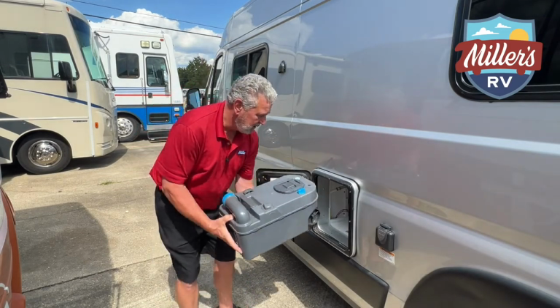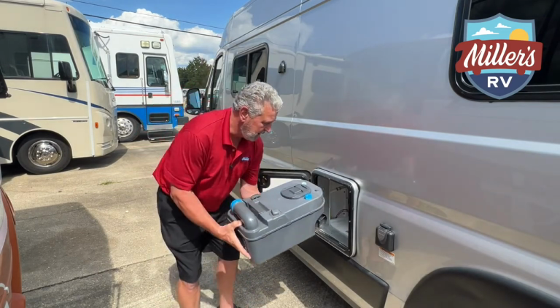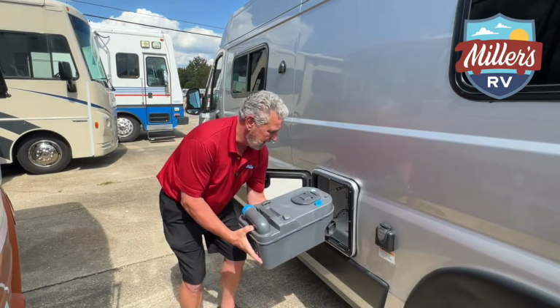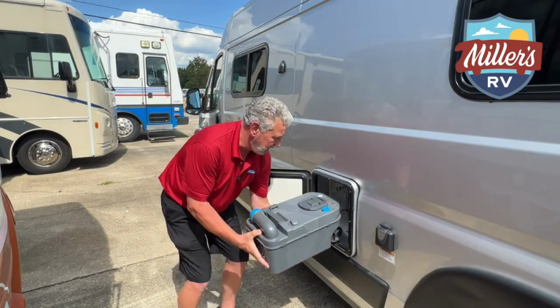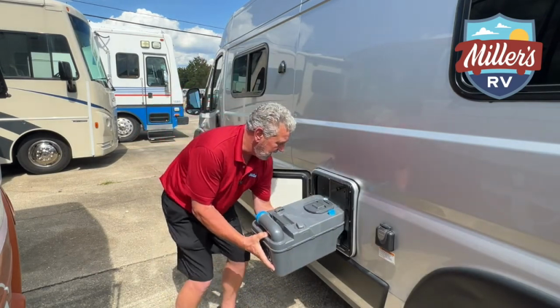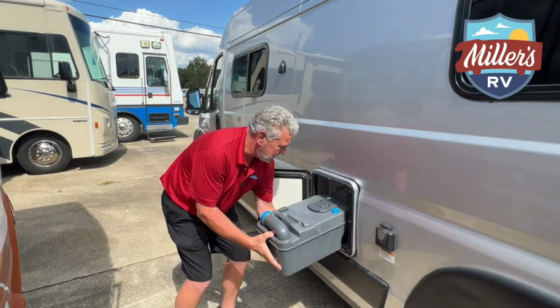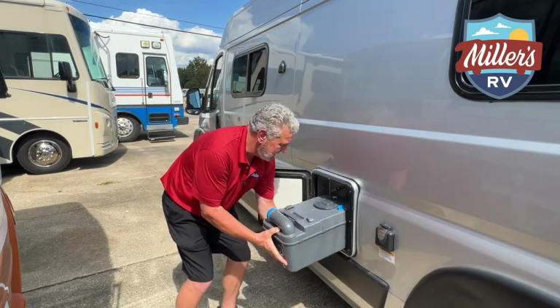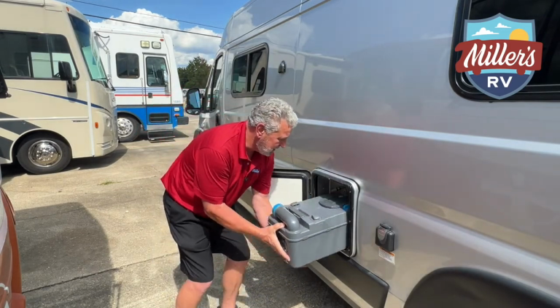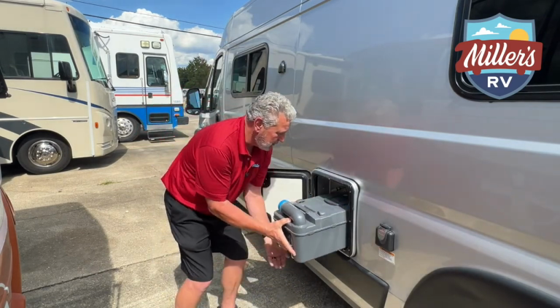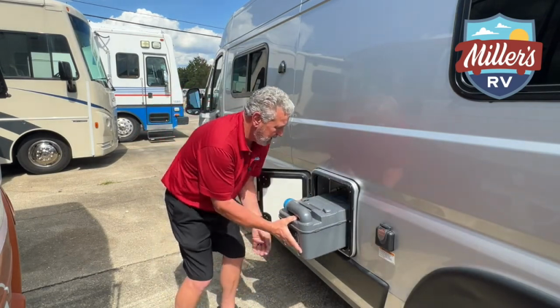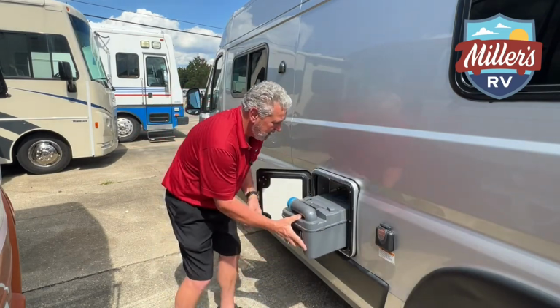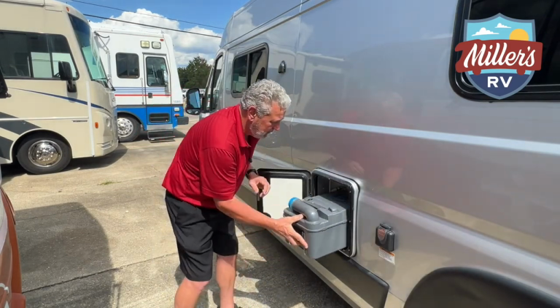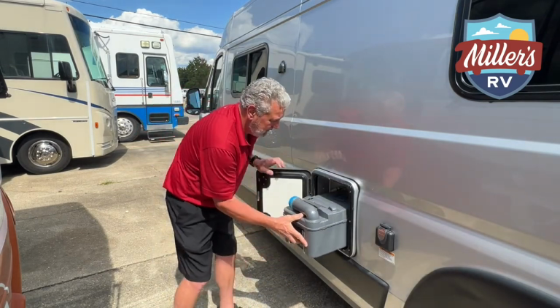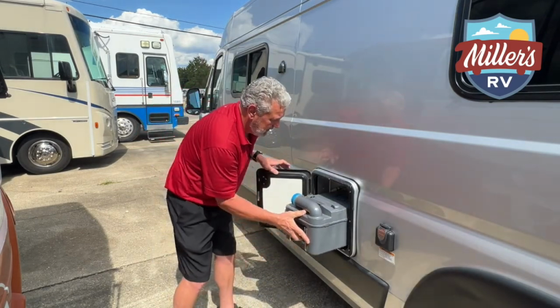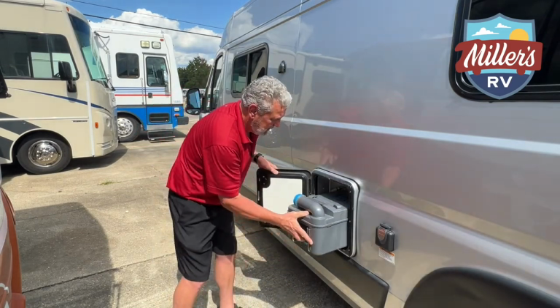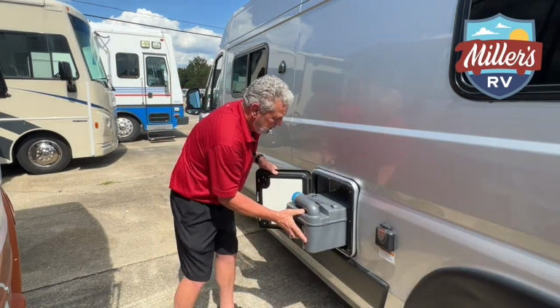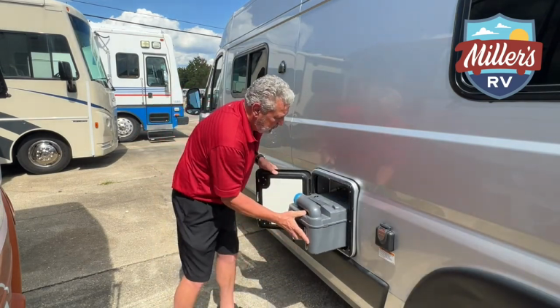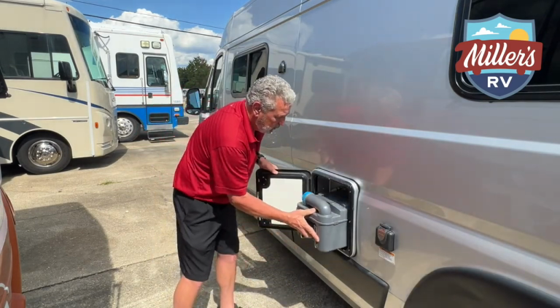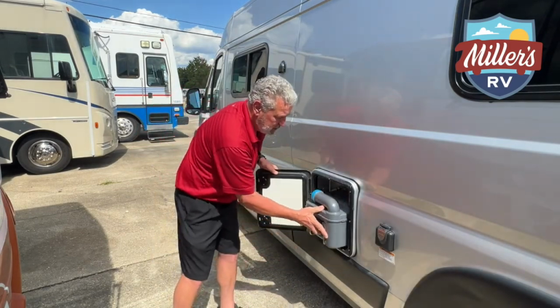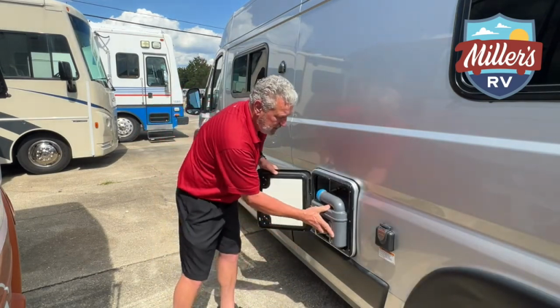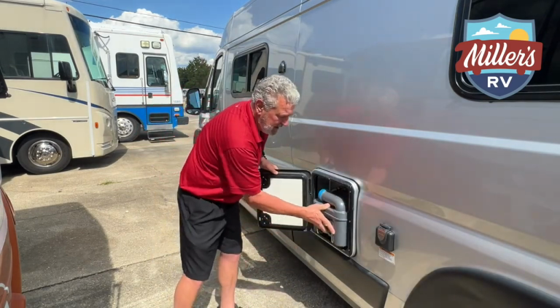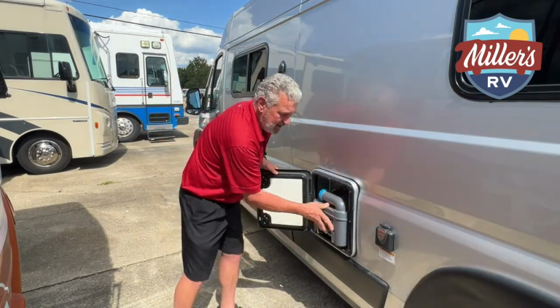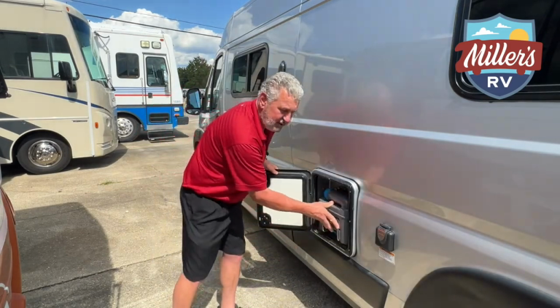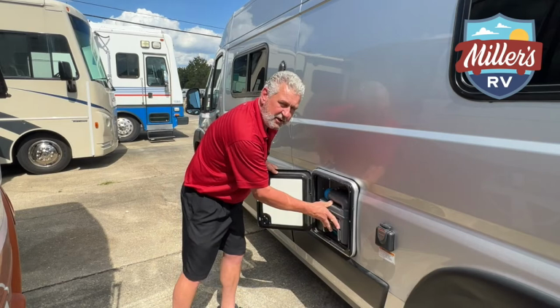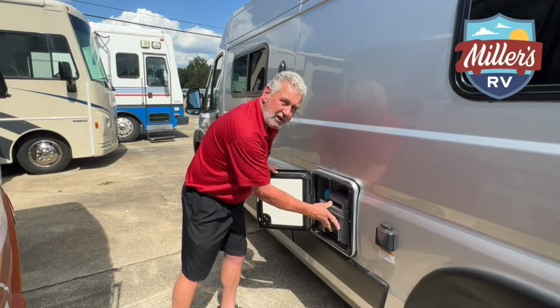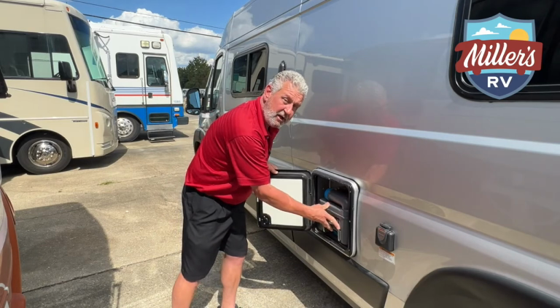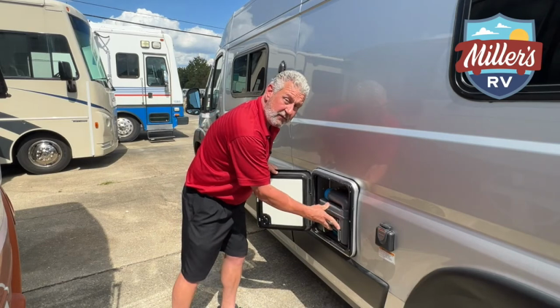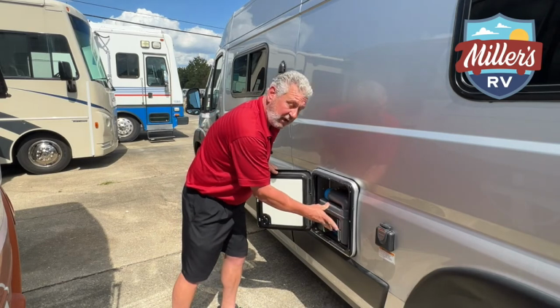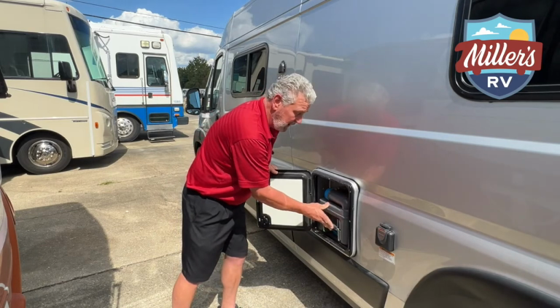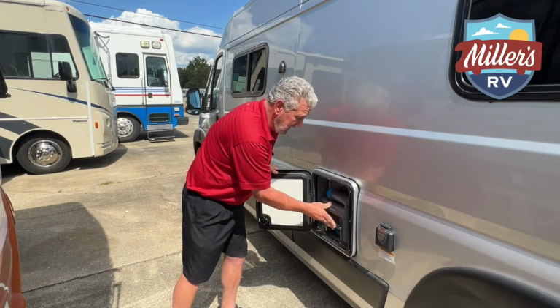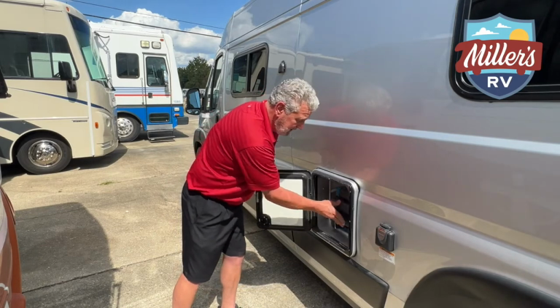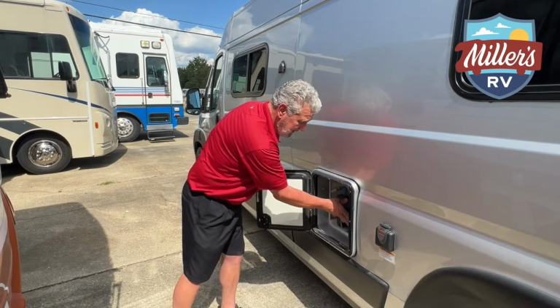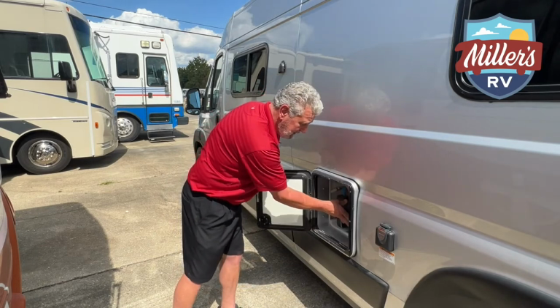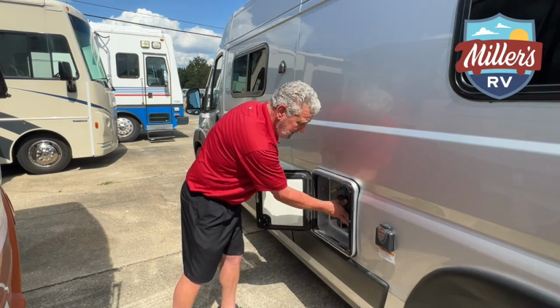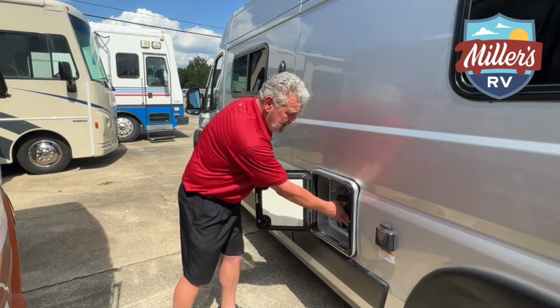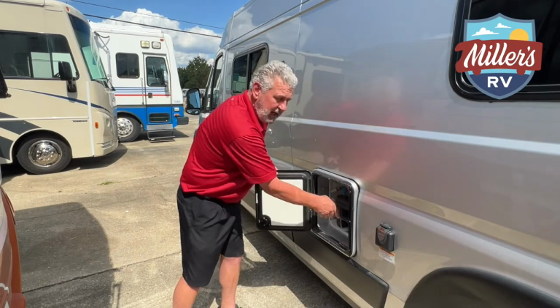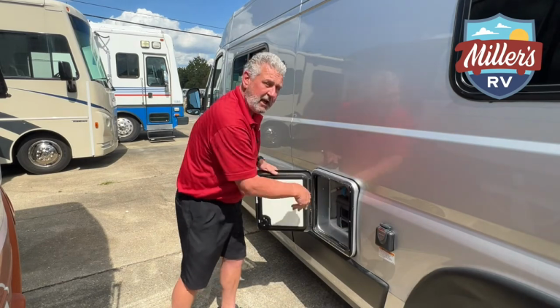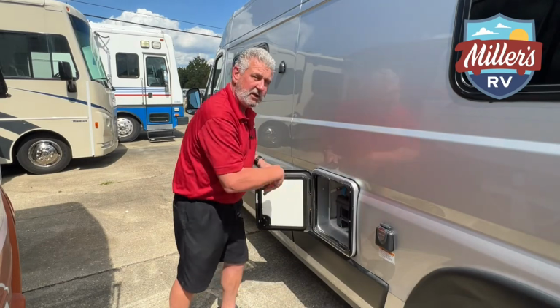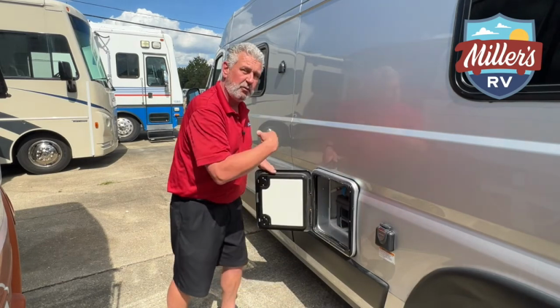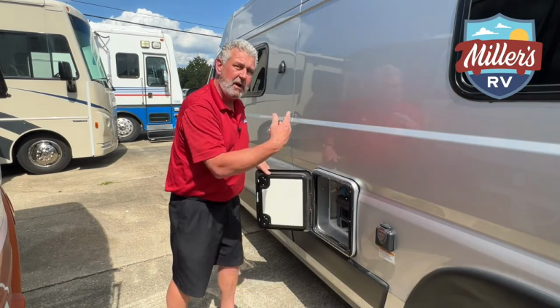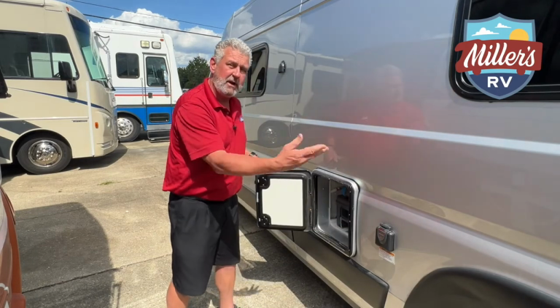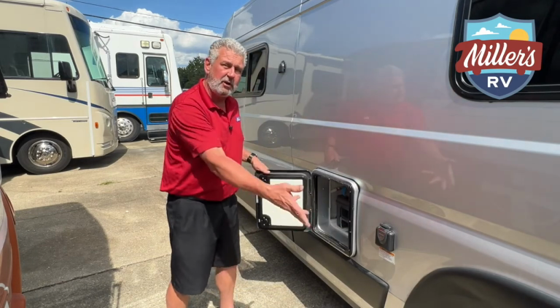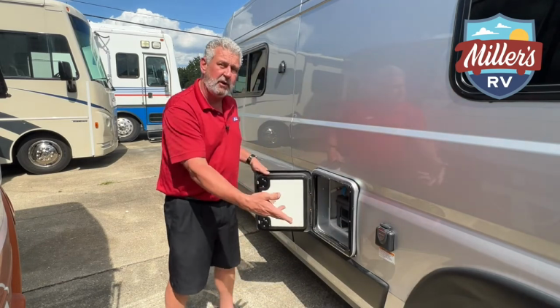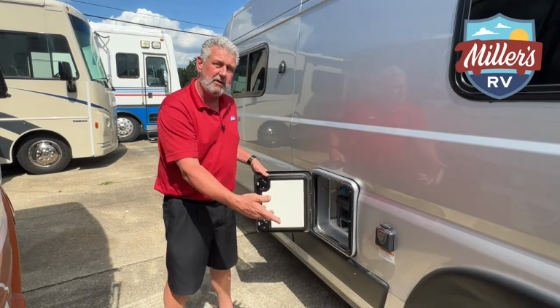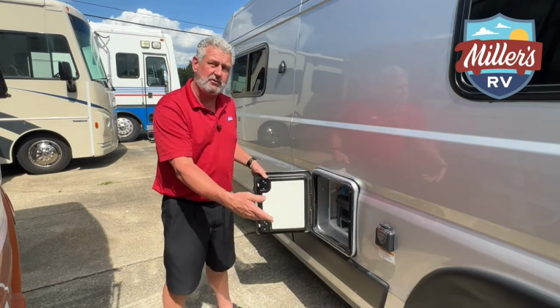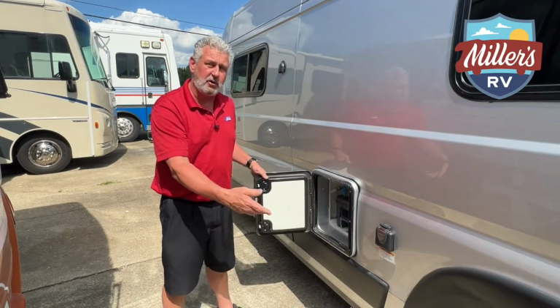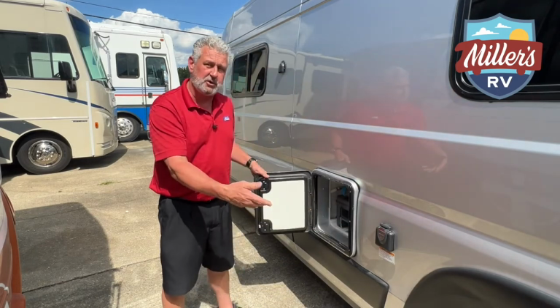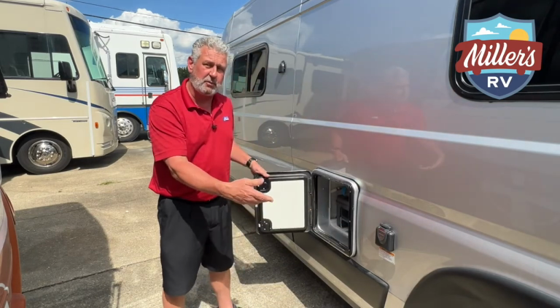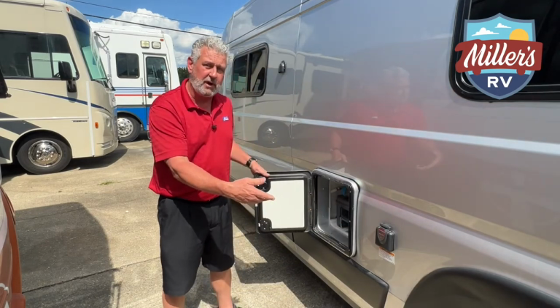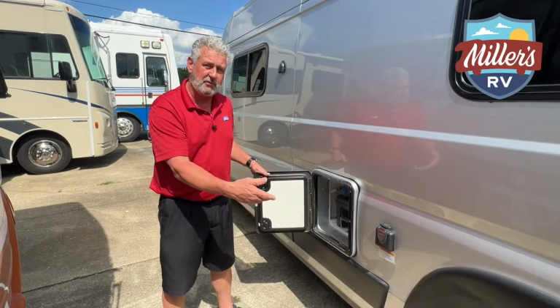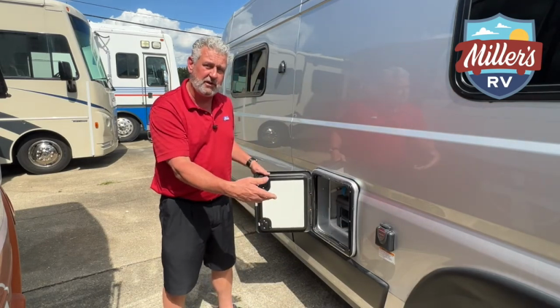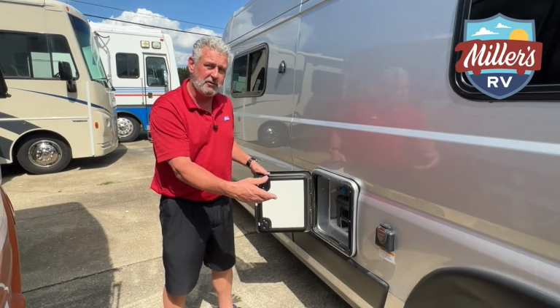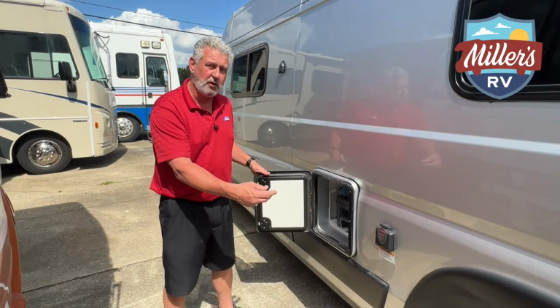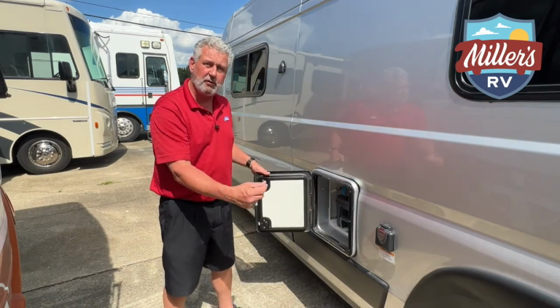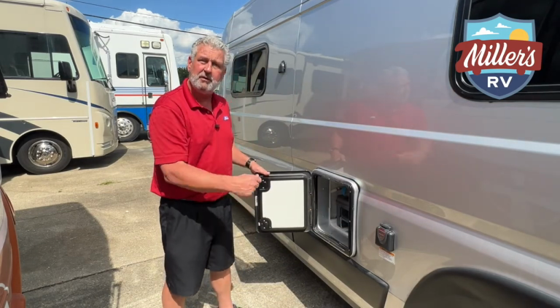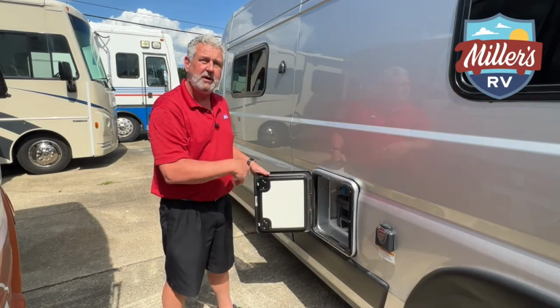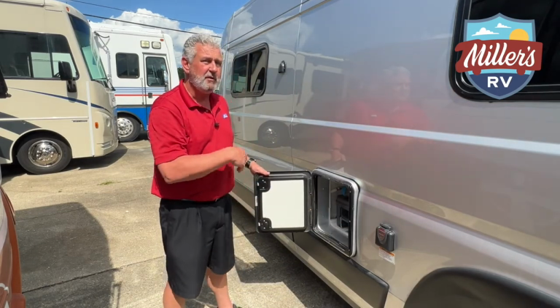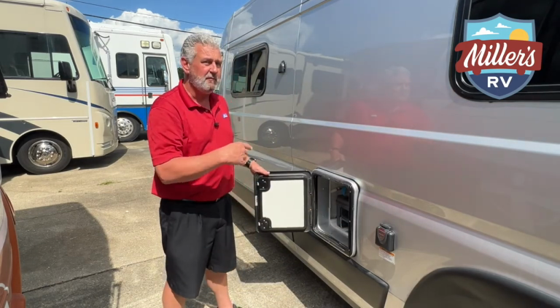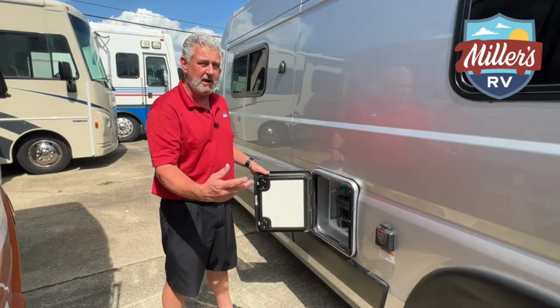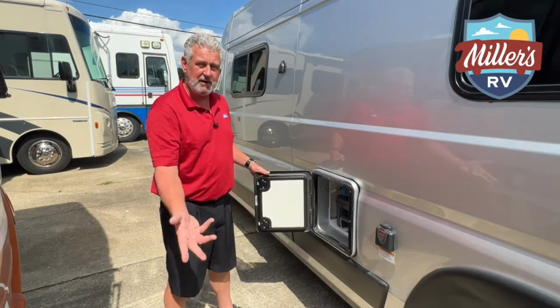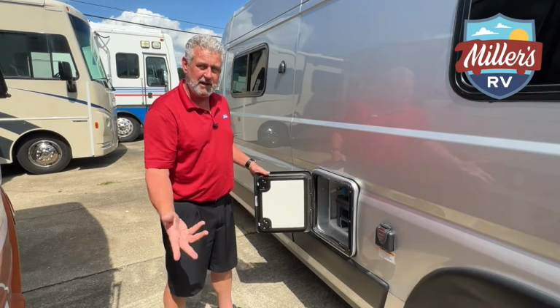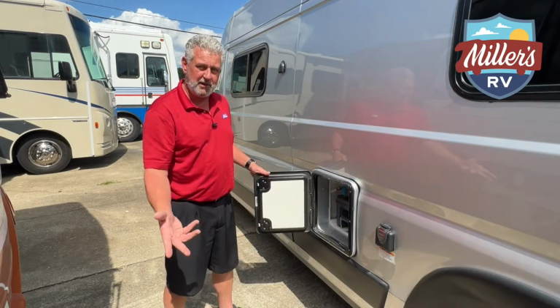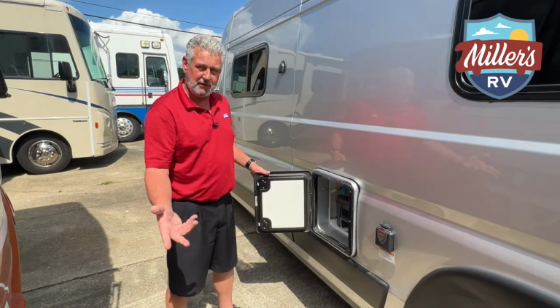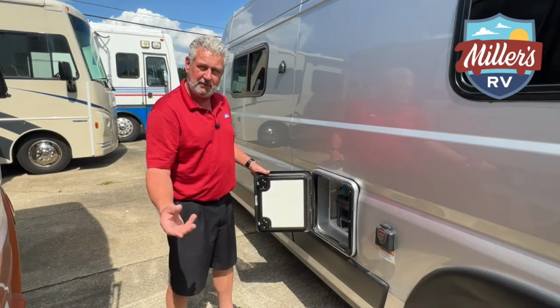Get it locked in at the bottom, push it in until you hear the clip, and then you're ready to go ahead and start your process over. Very easy.